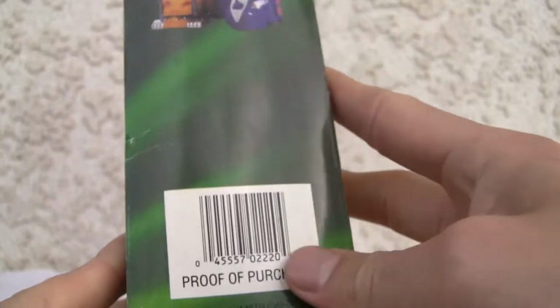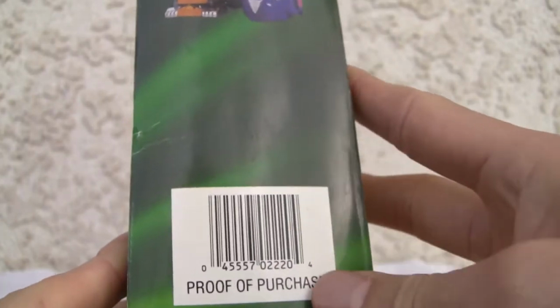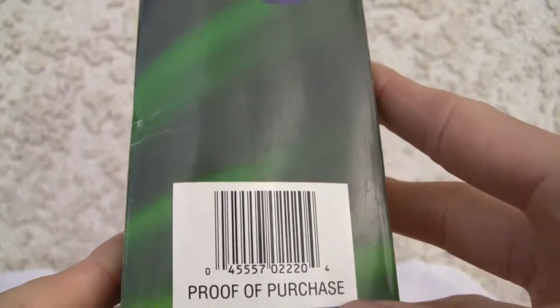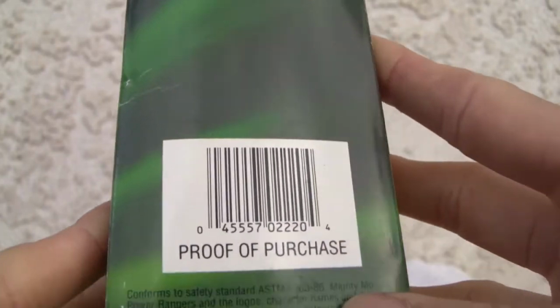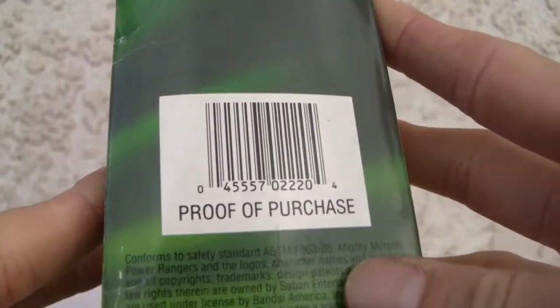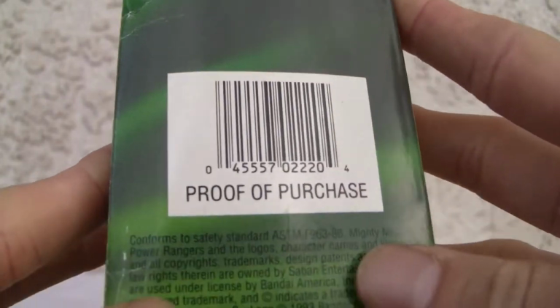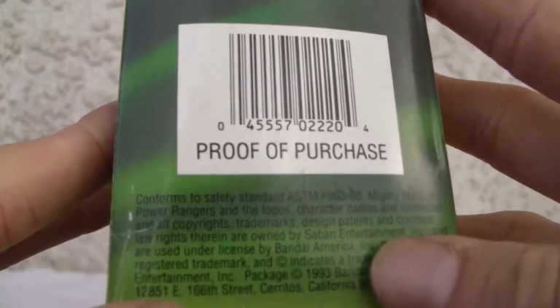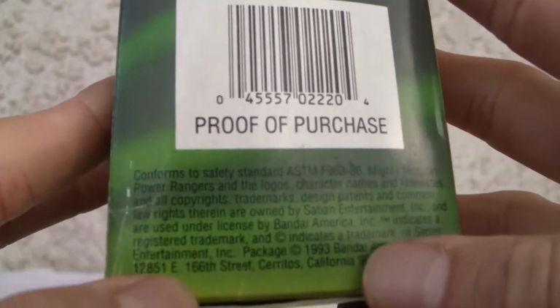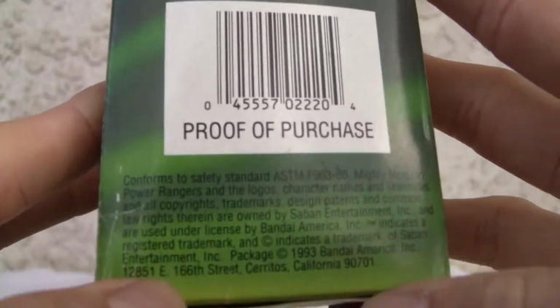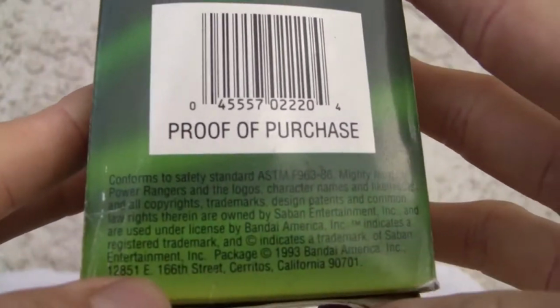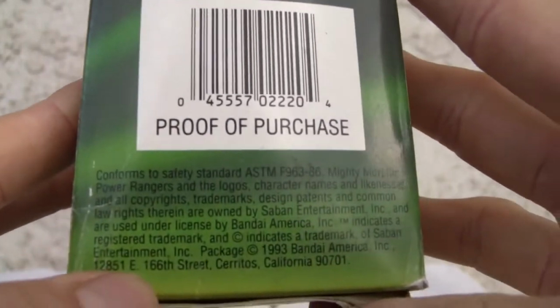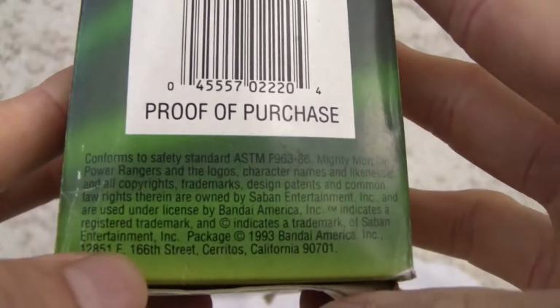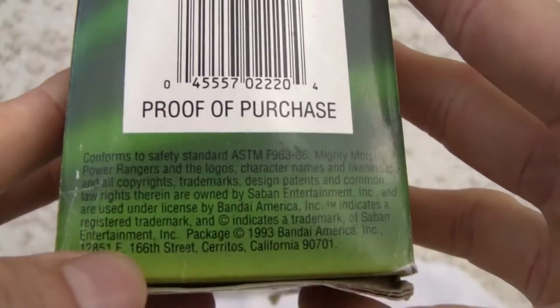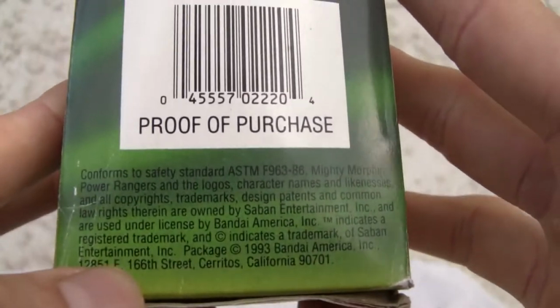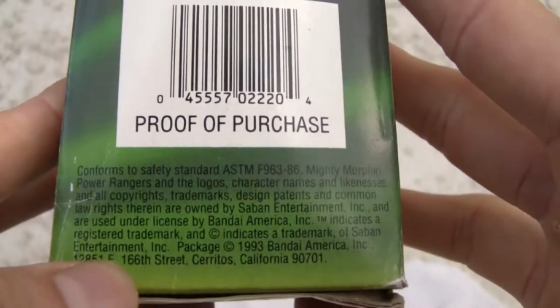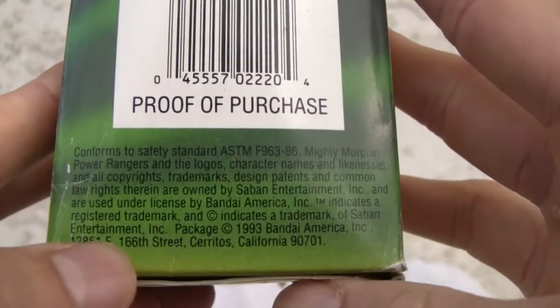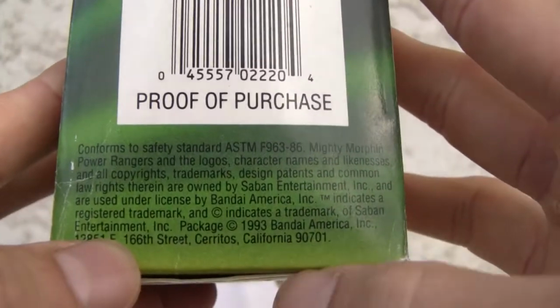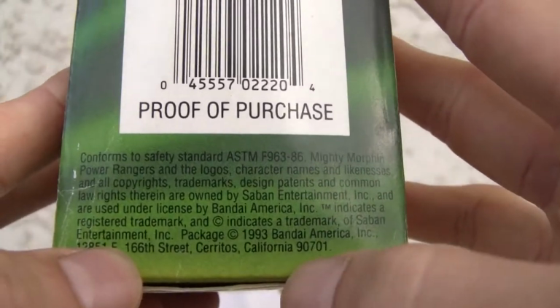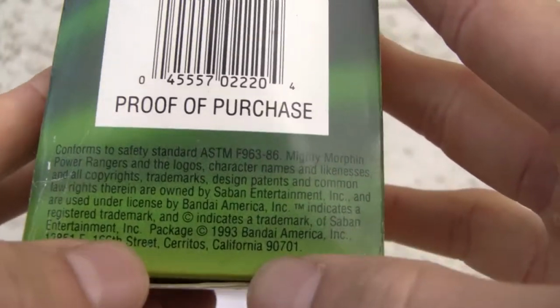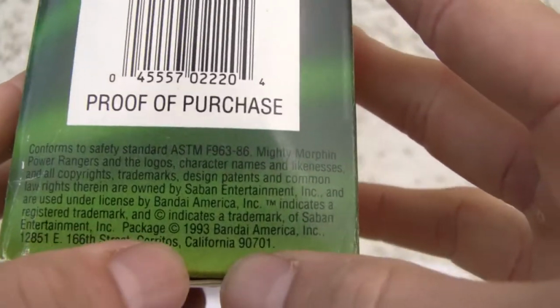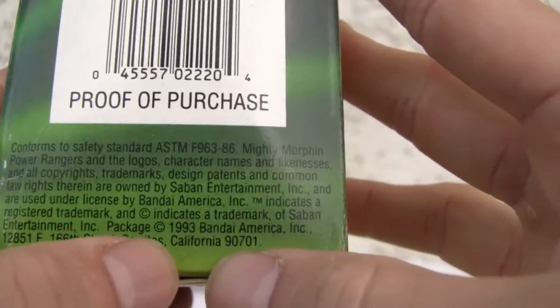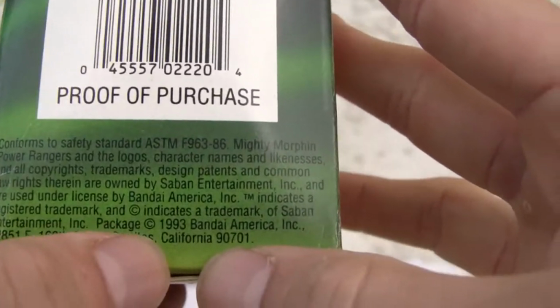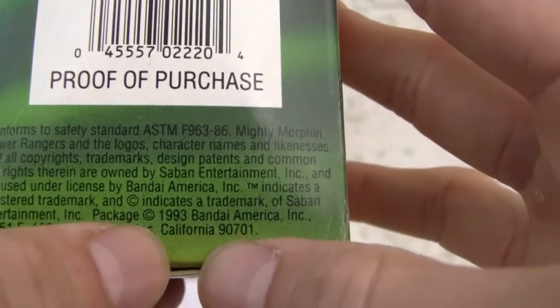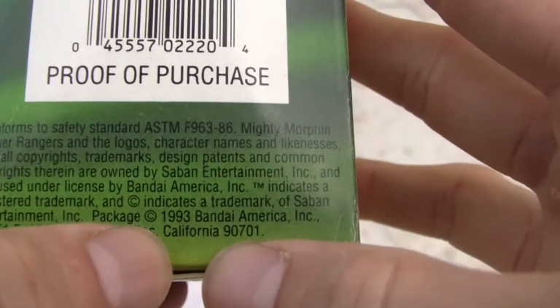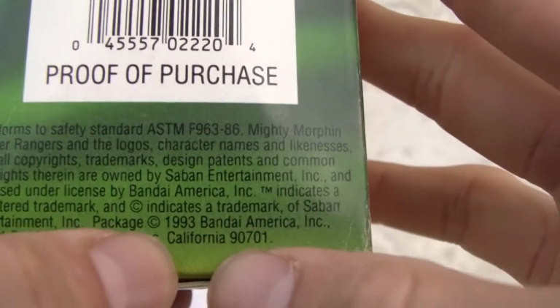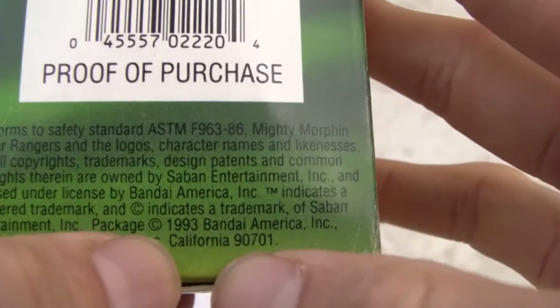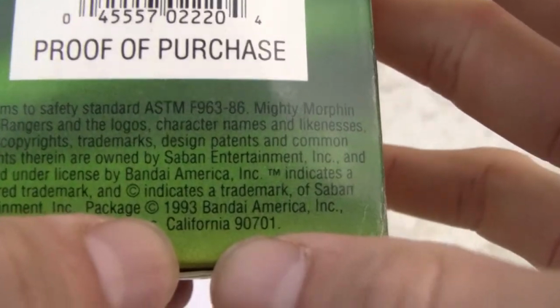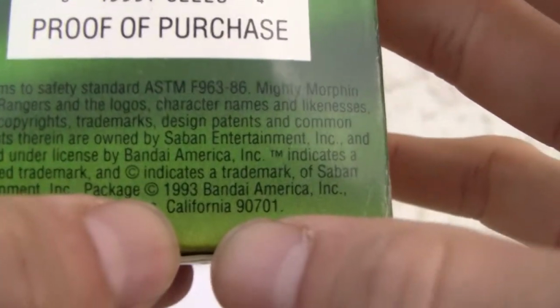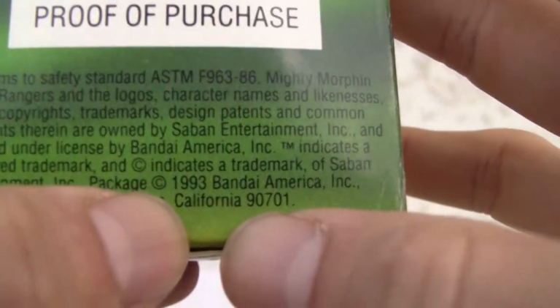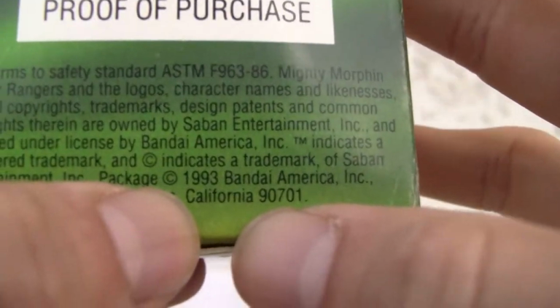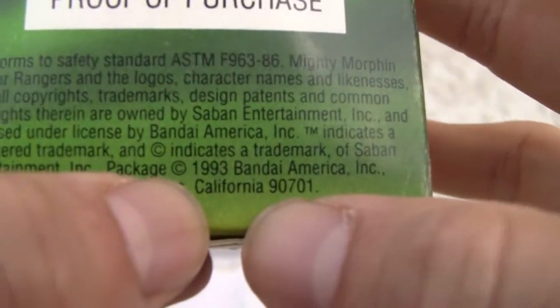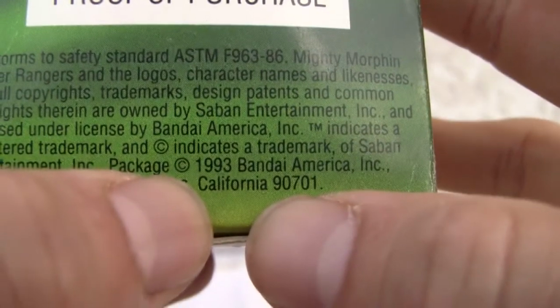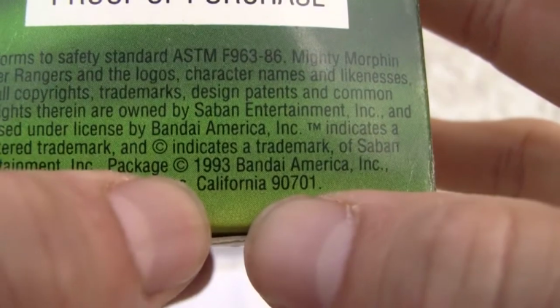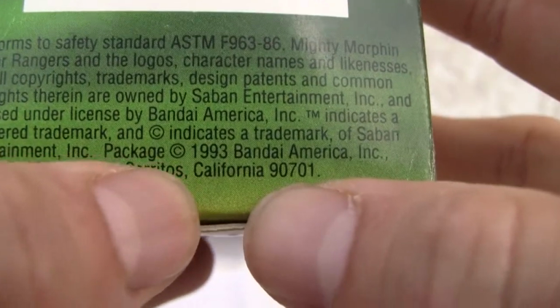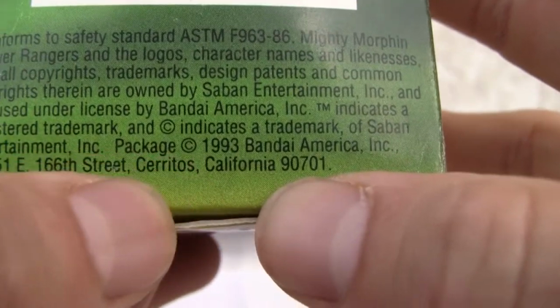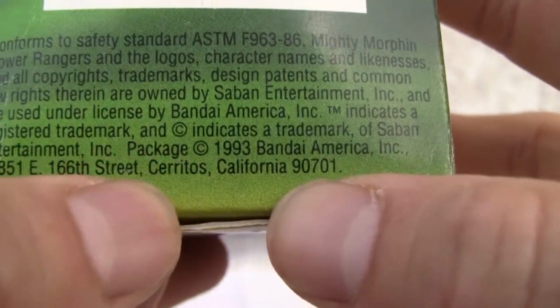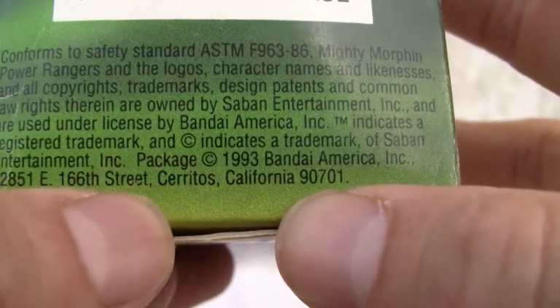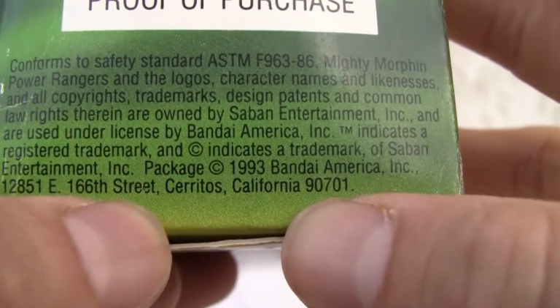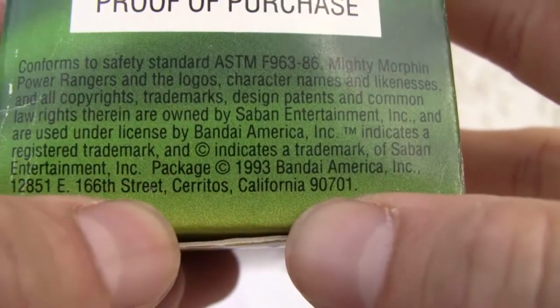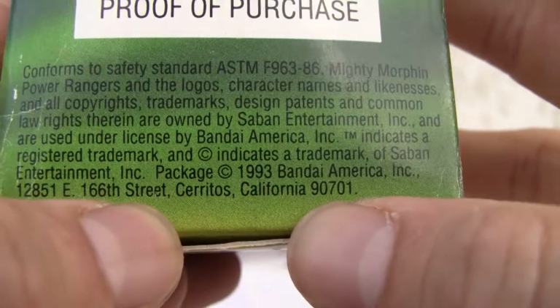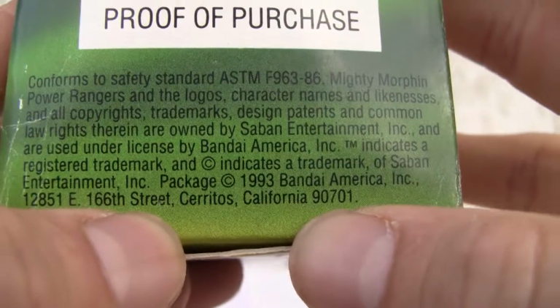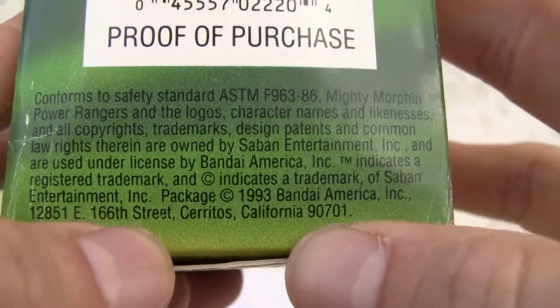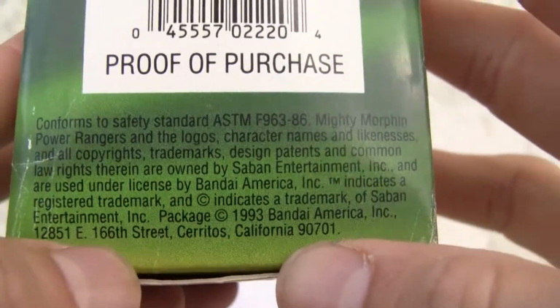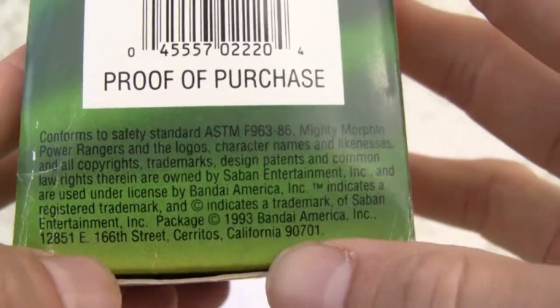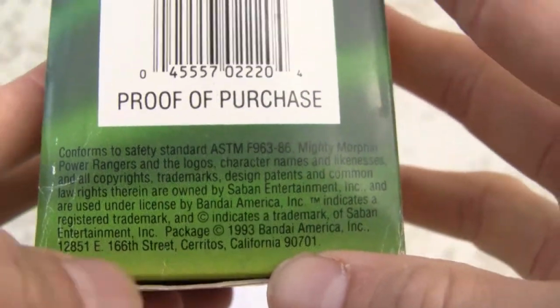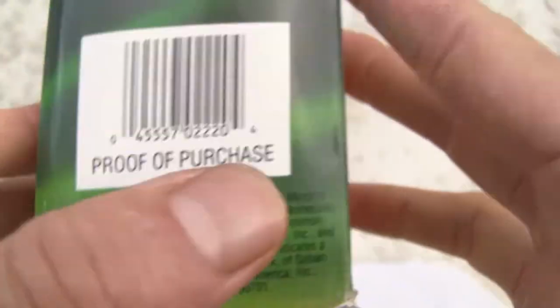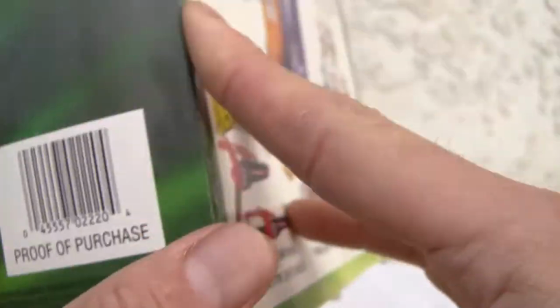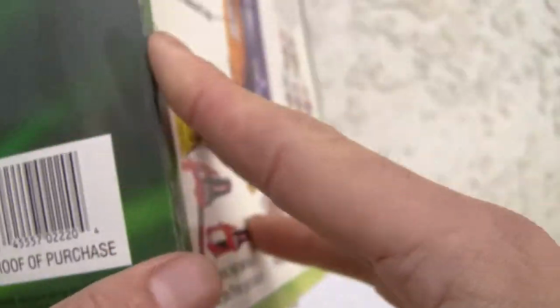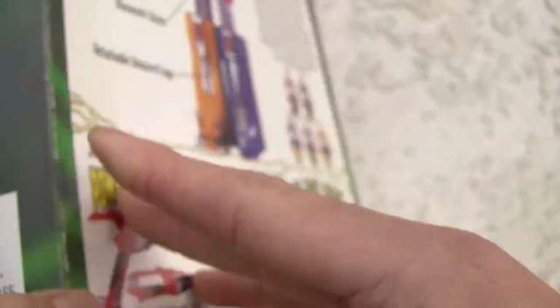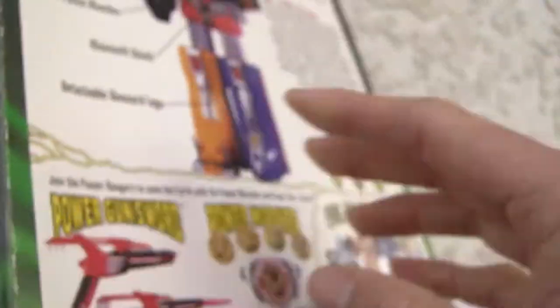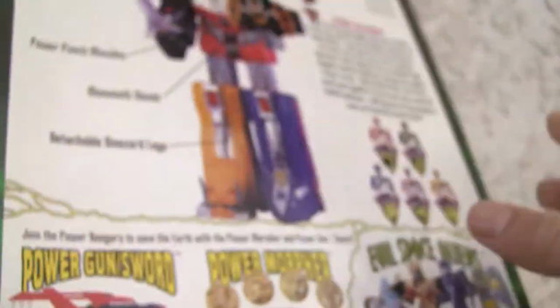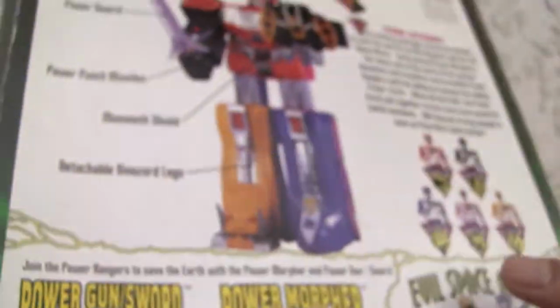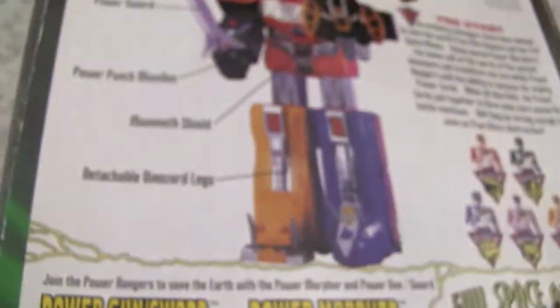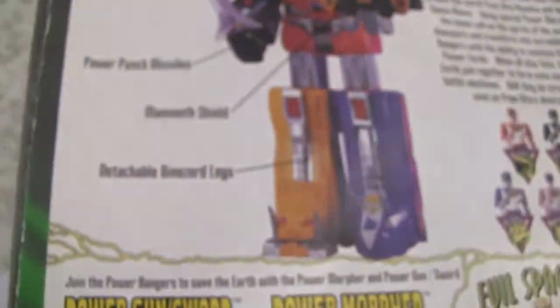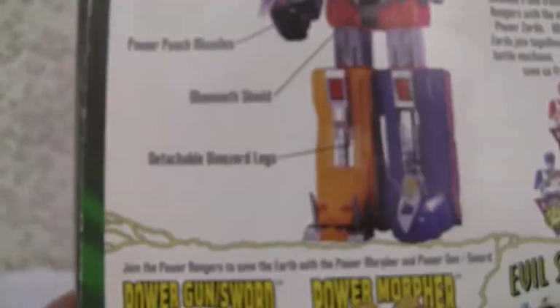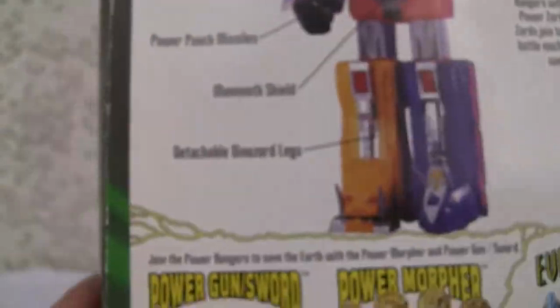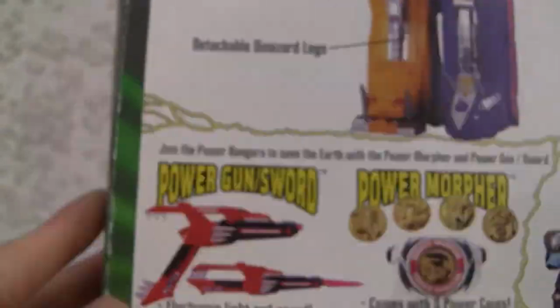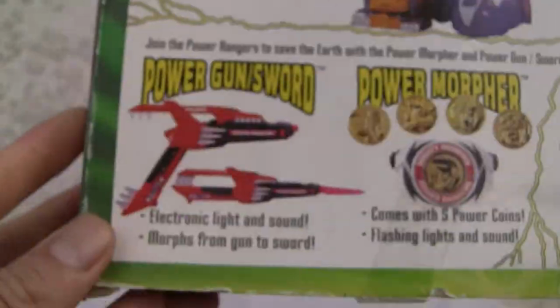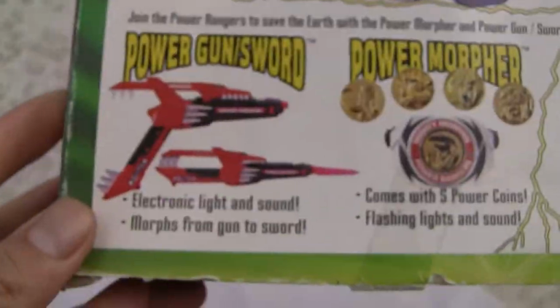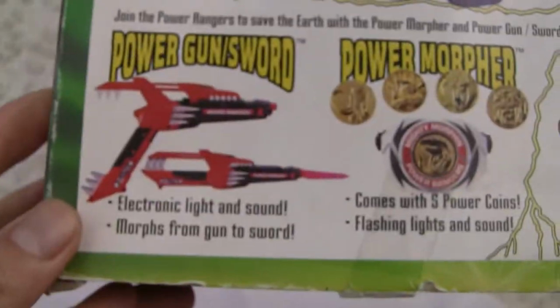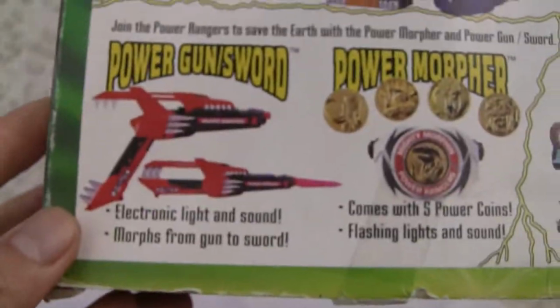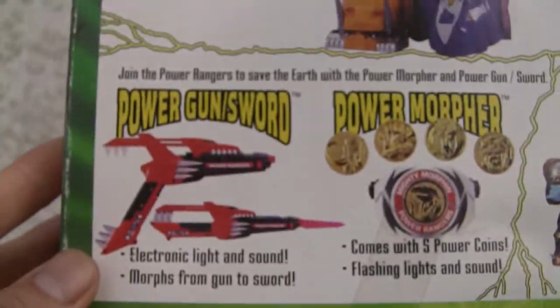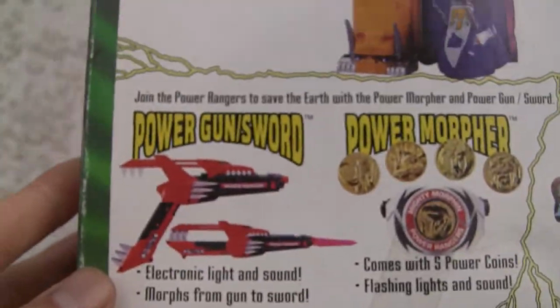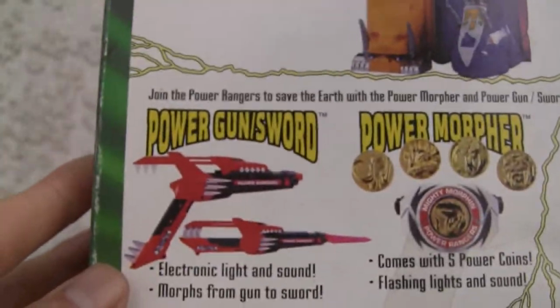I don't know where I got this. I know that Bandai America — so '93 — is in Cerritos. It's close to here, so maybe I'll visit the factory.